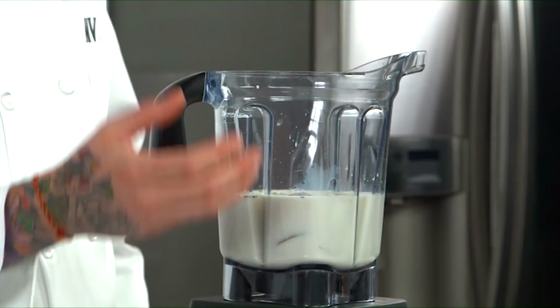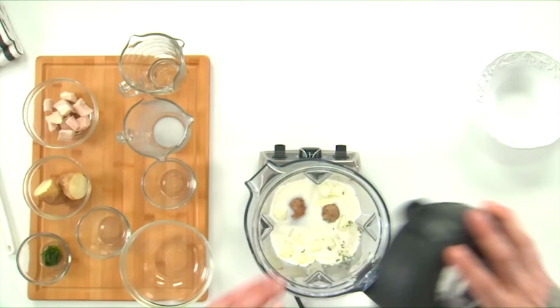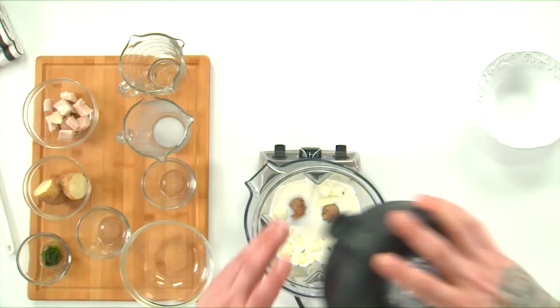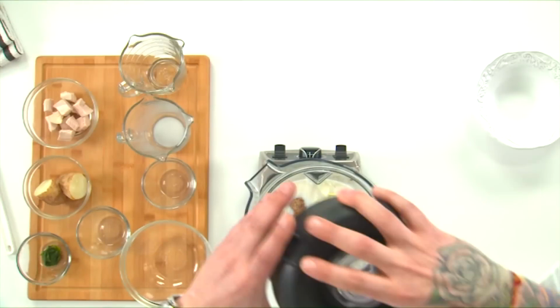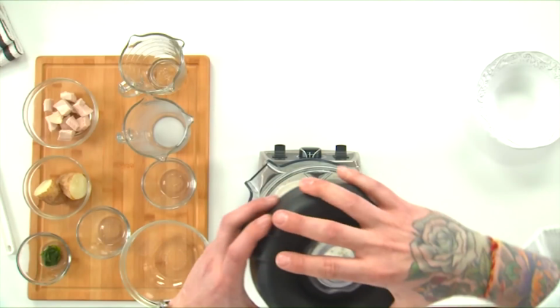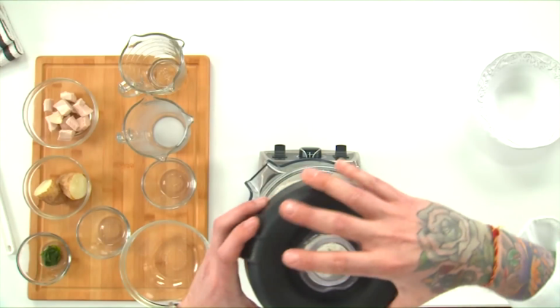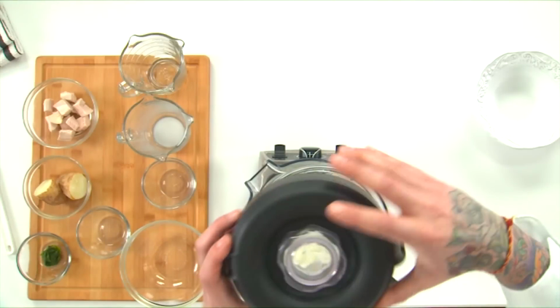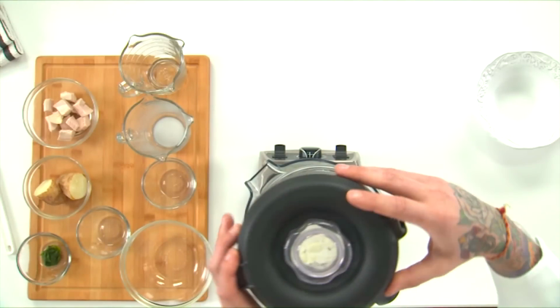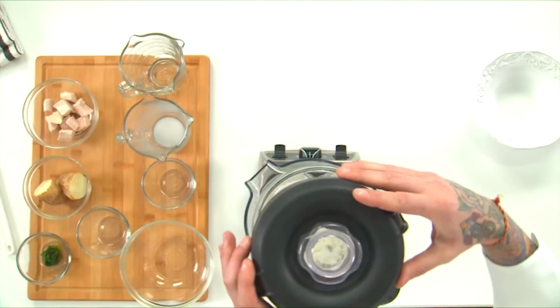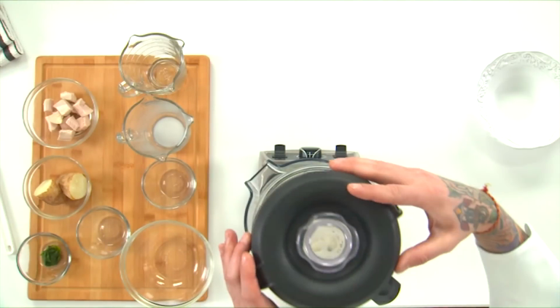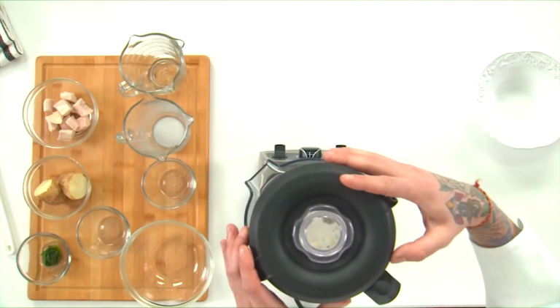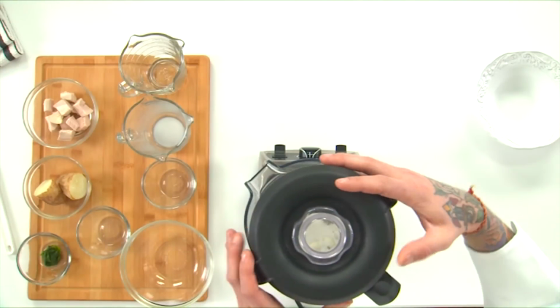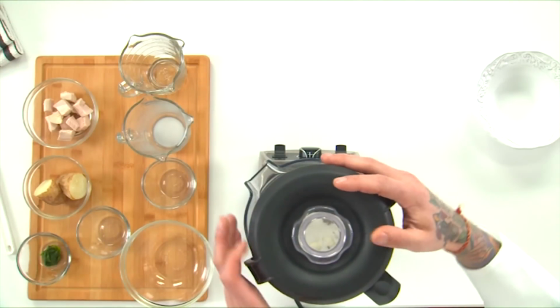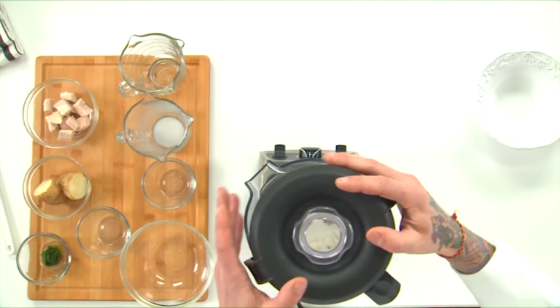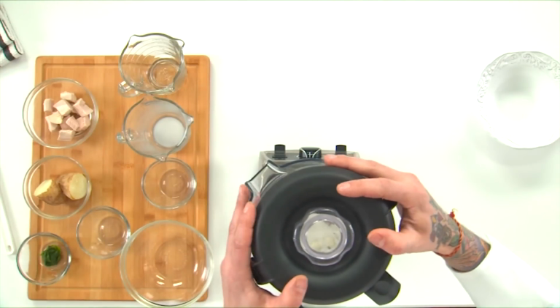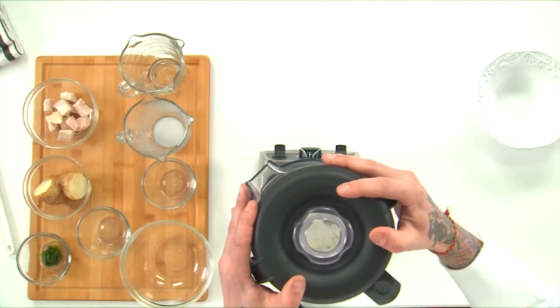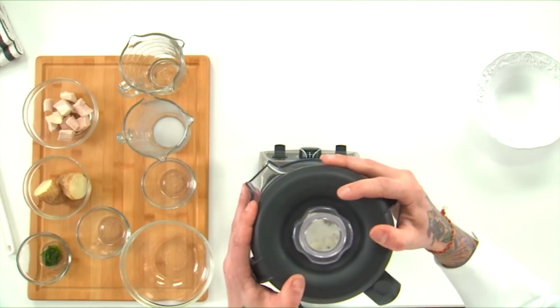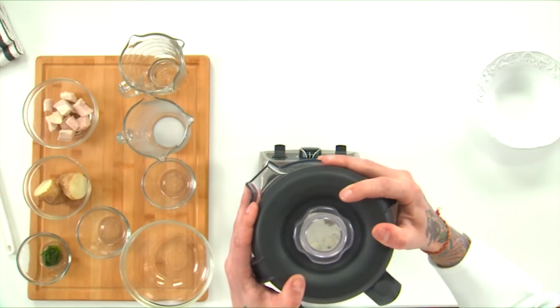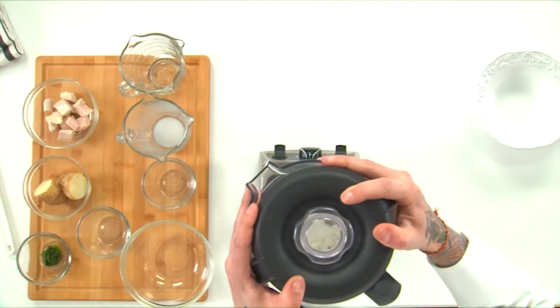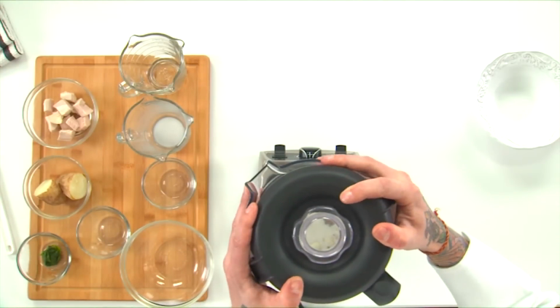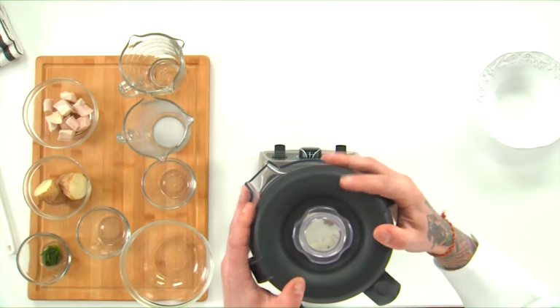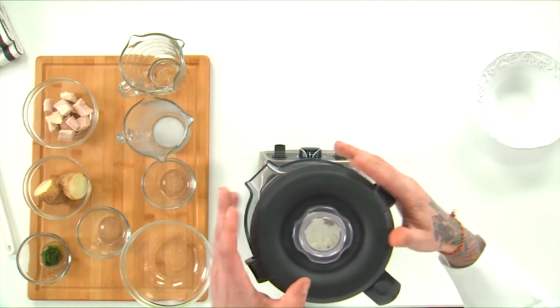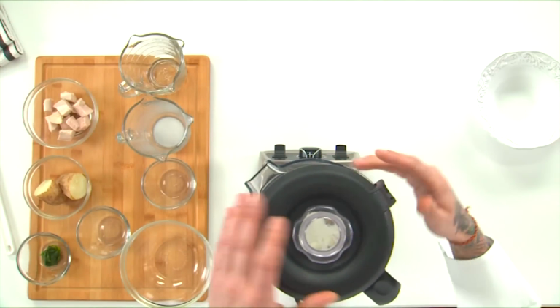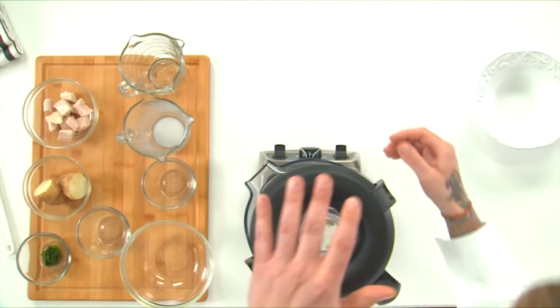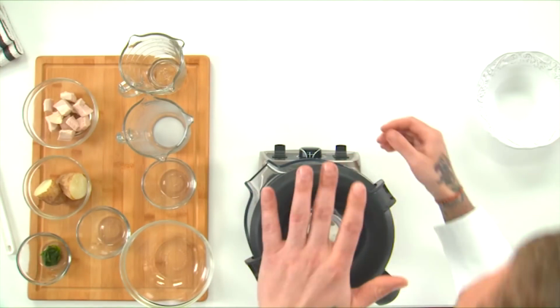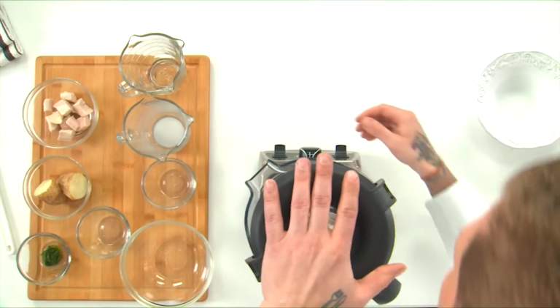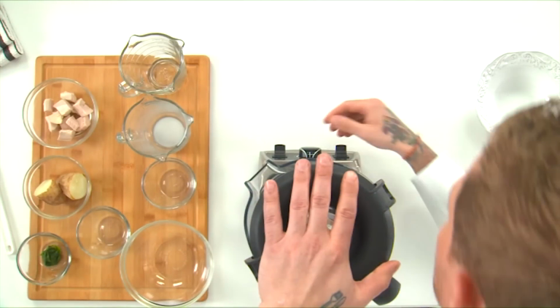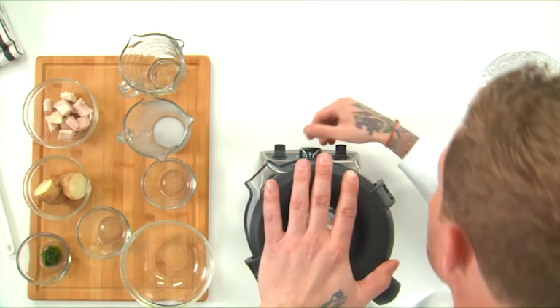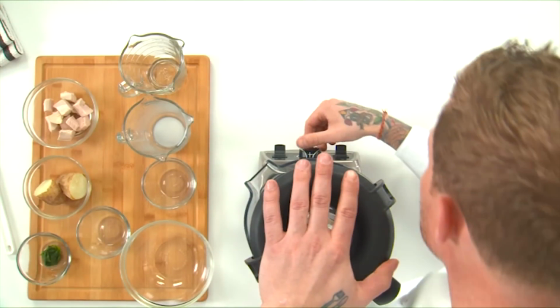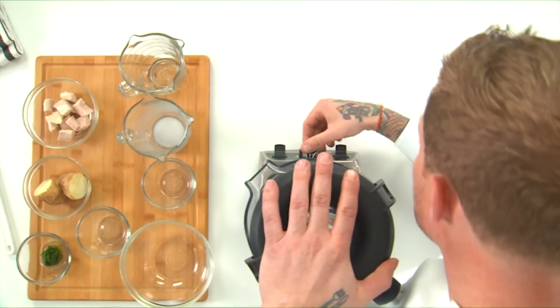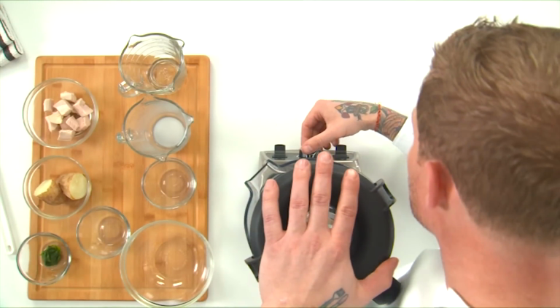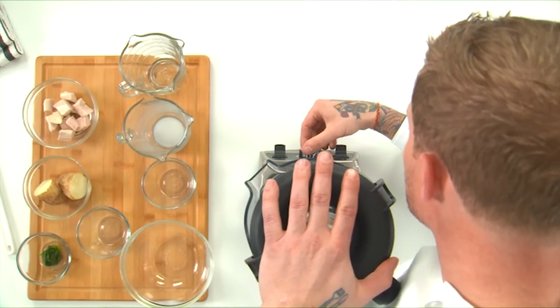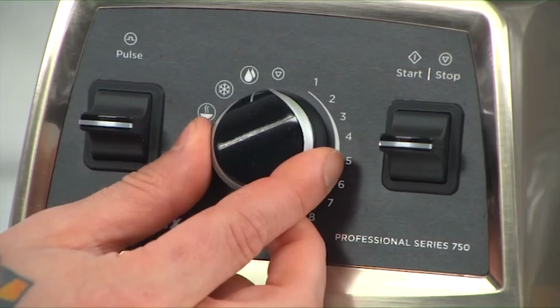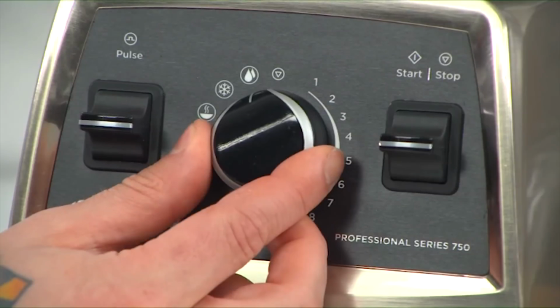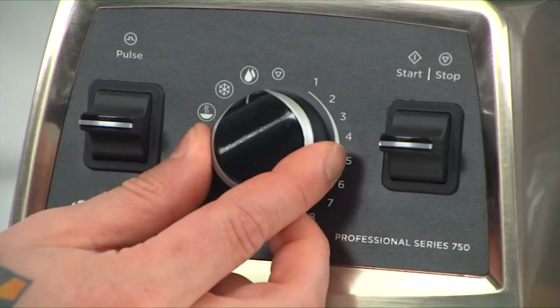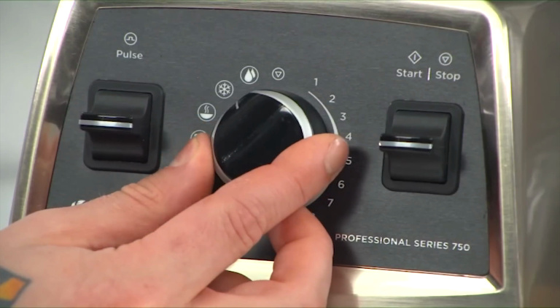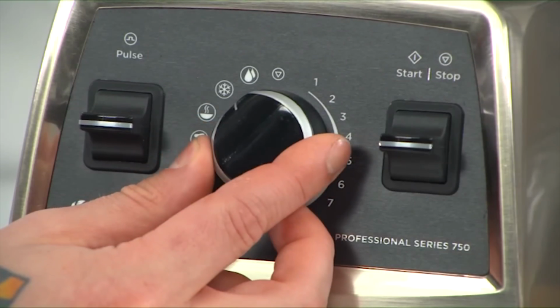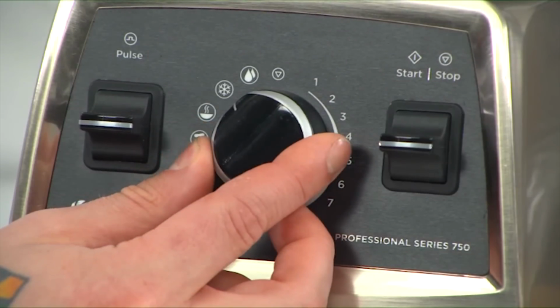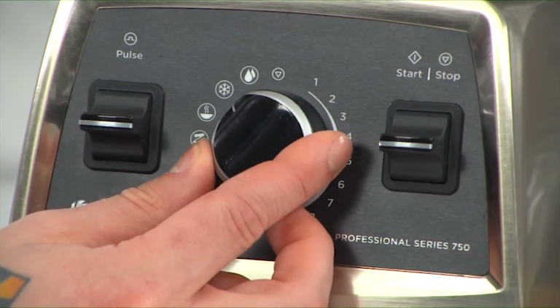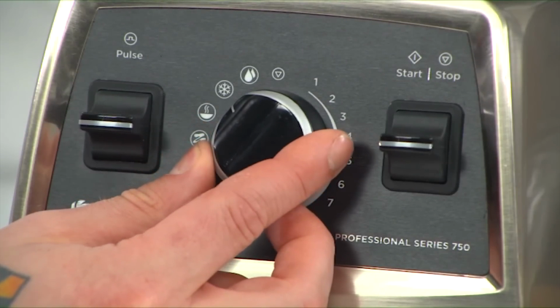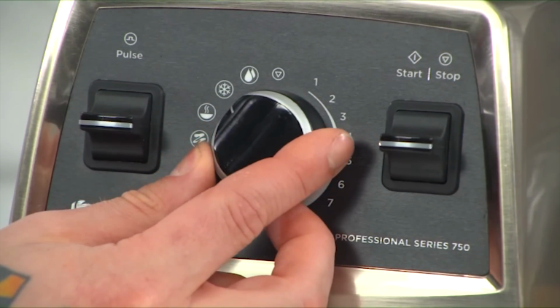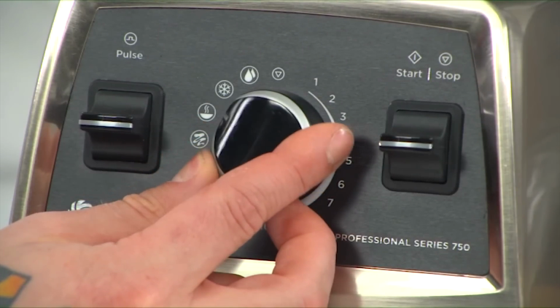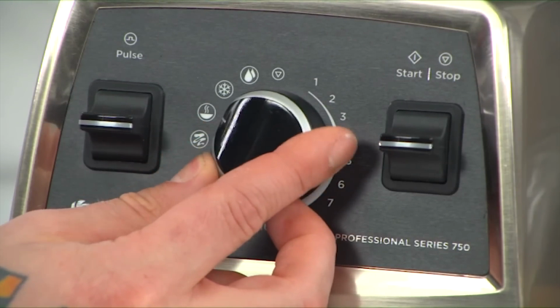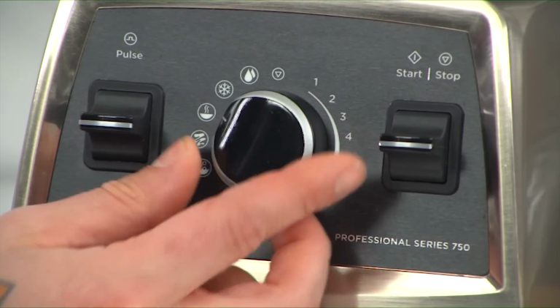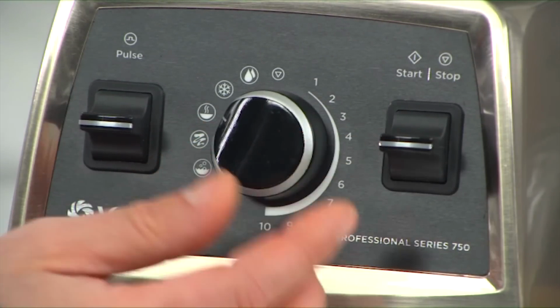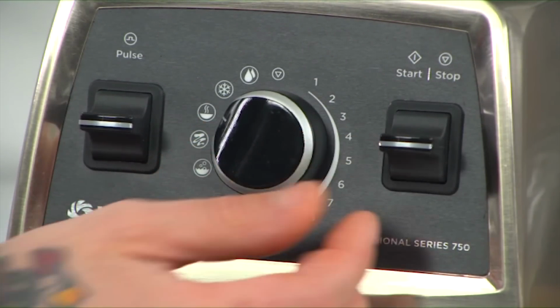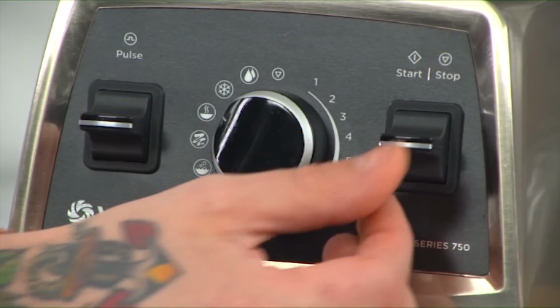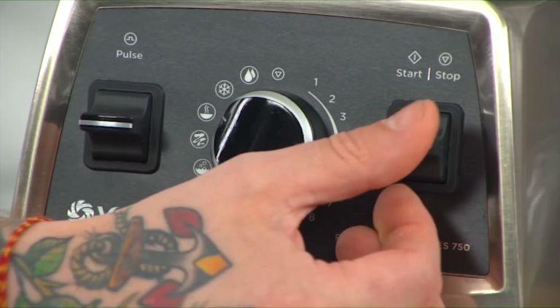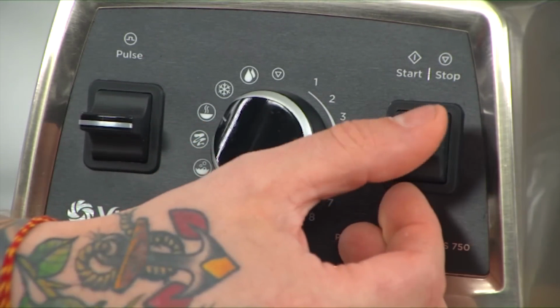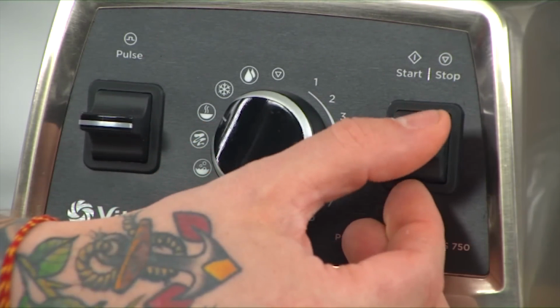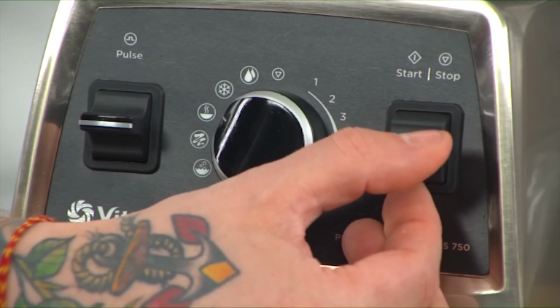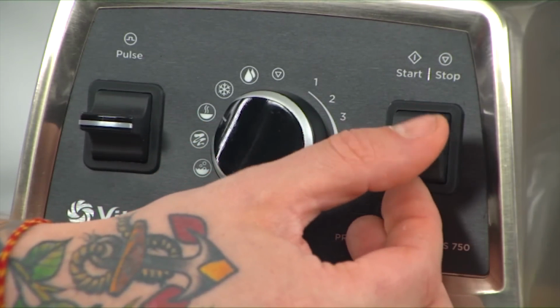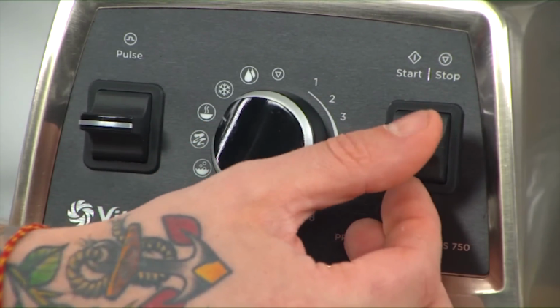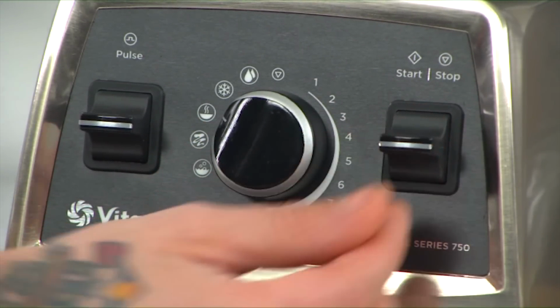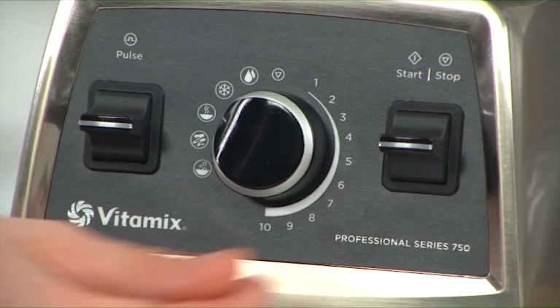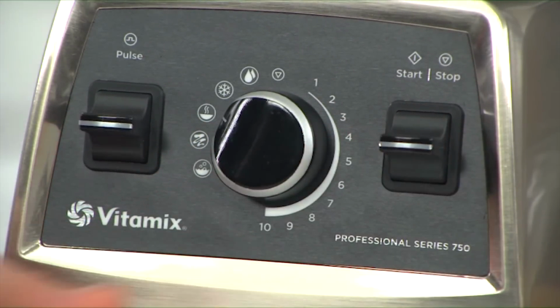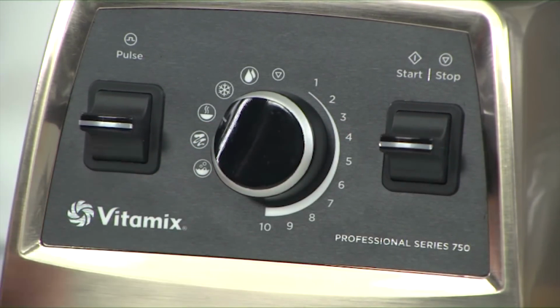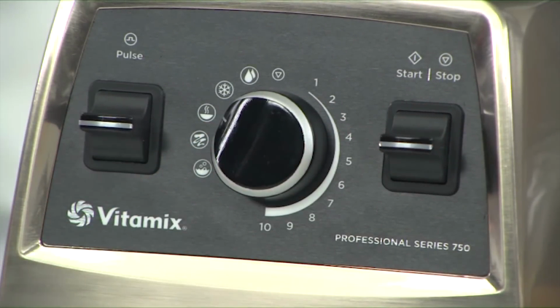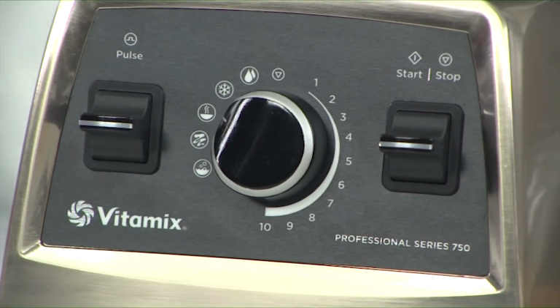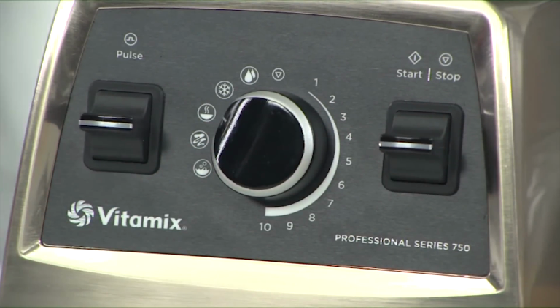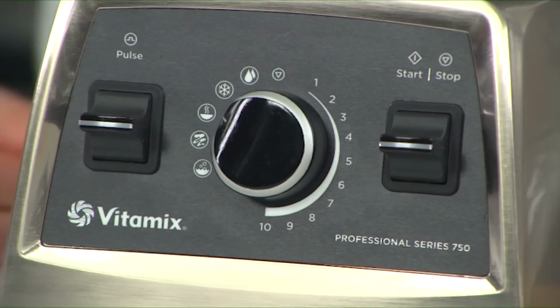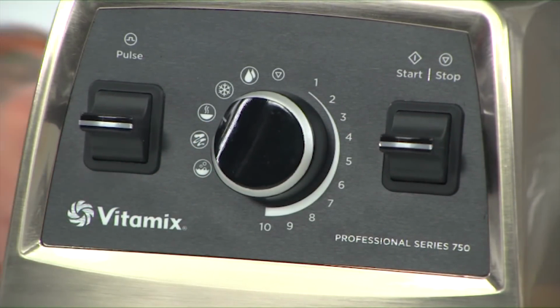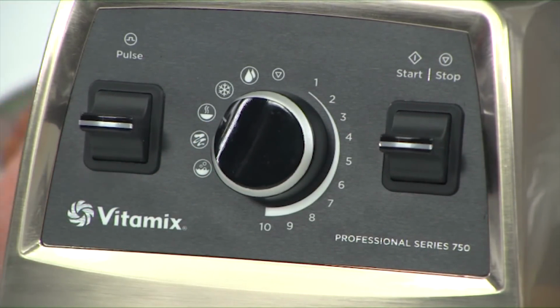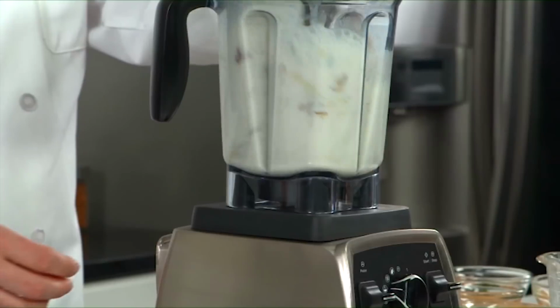With this recipe you'll see the benefit of the pre-programmed setting on the left side of the dial. Select the hot soup program, switch the machine to start, and allow it to run.